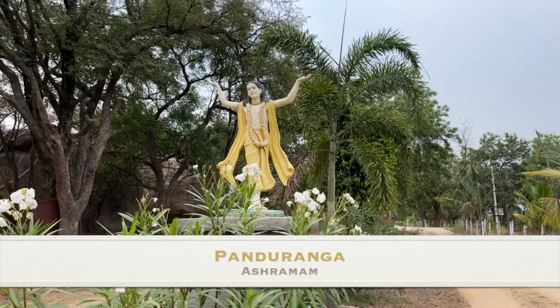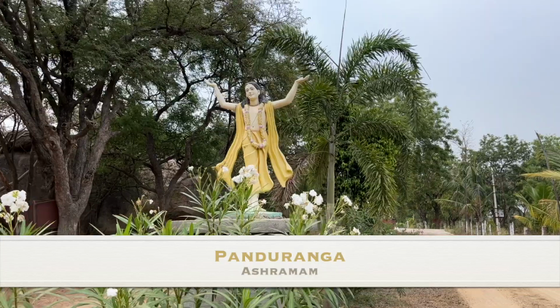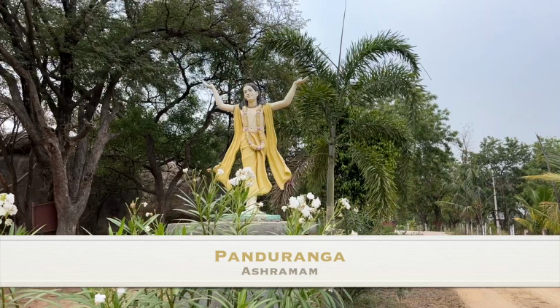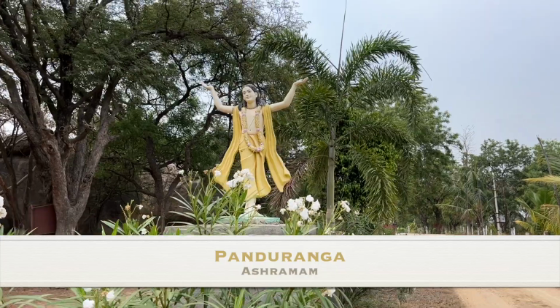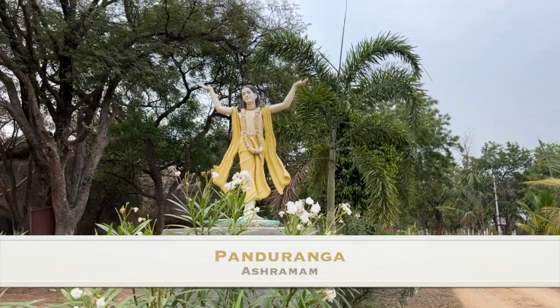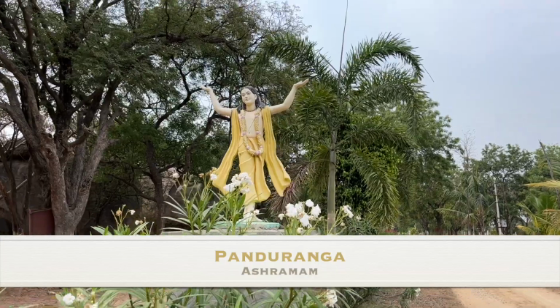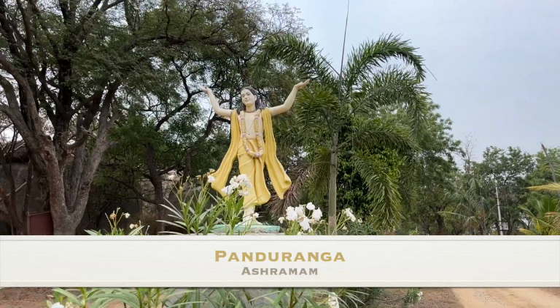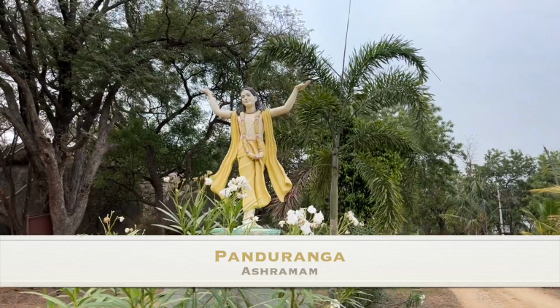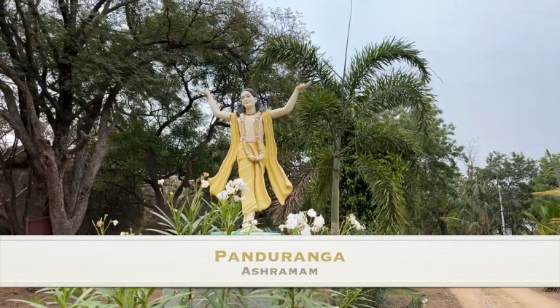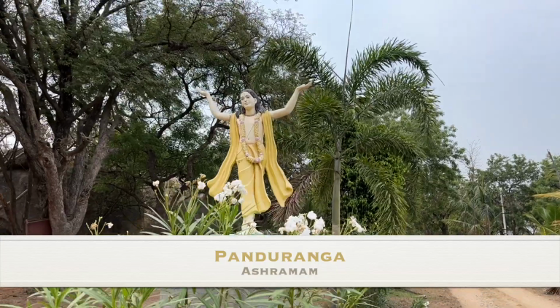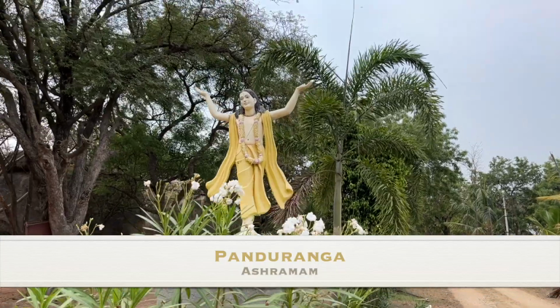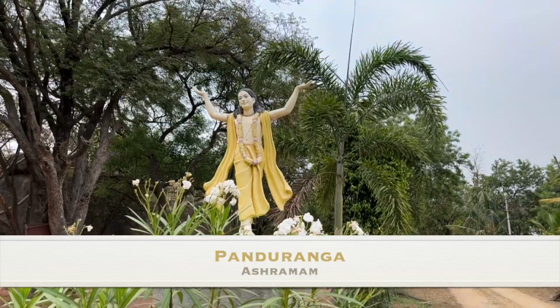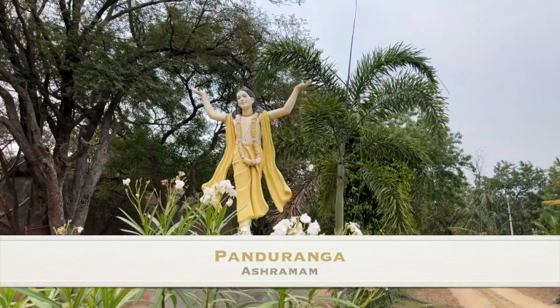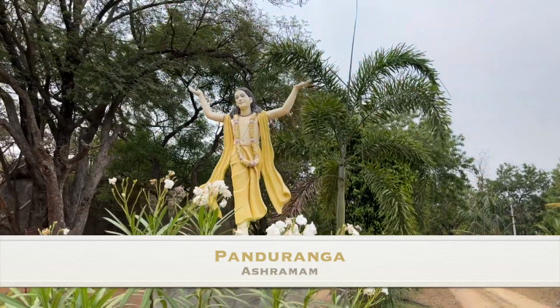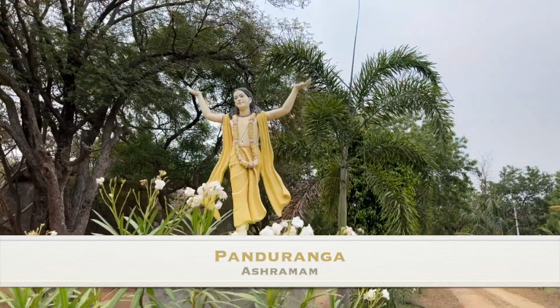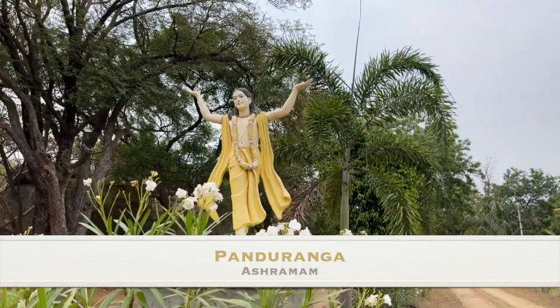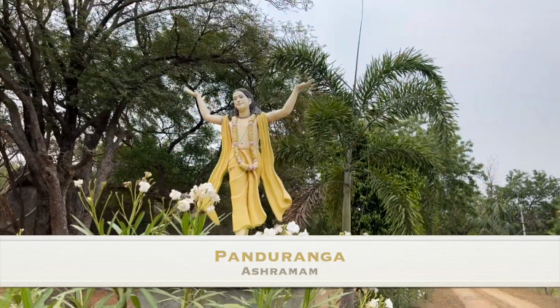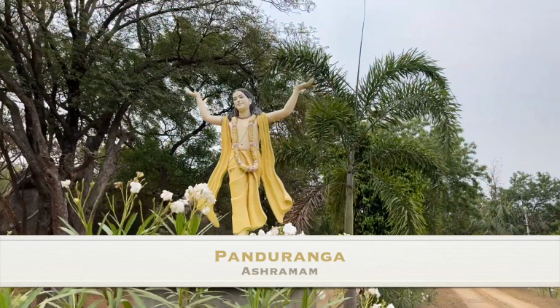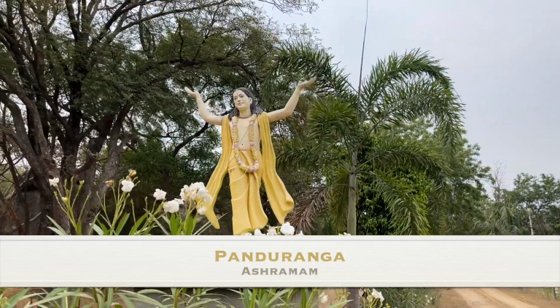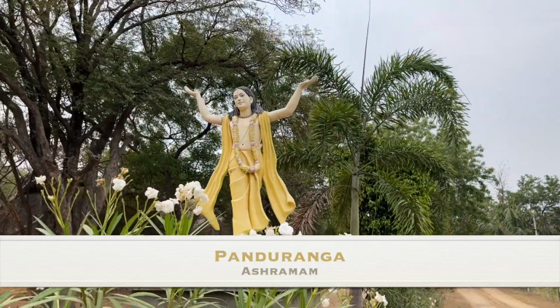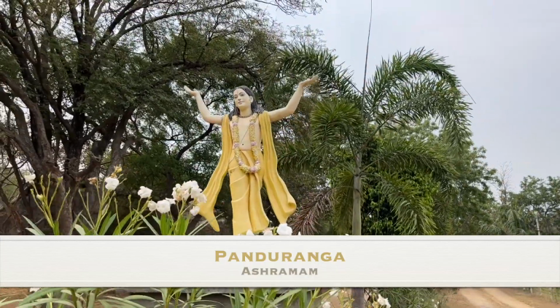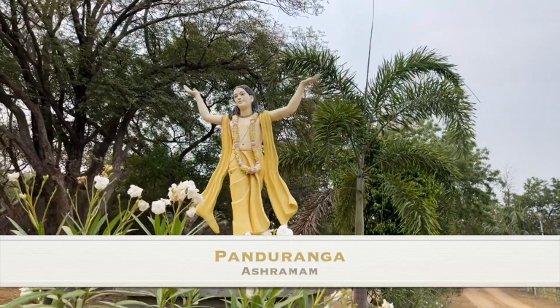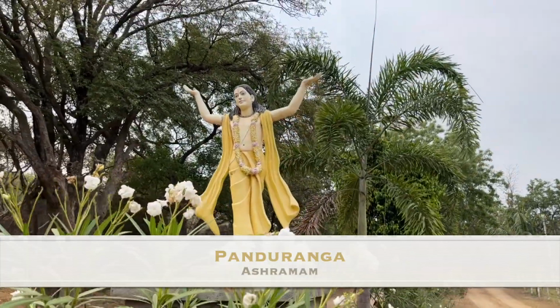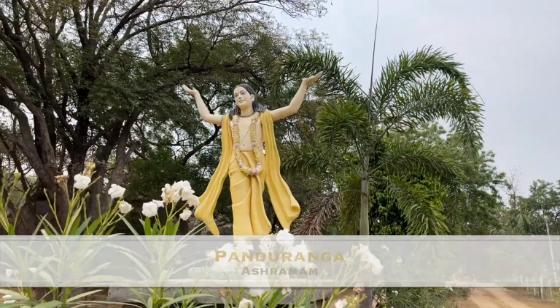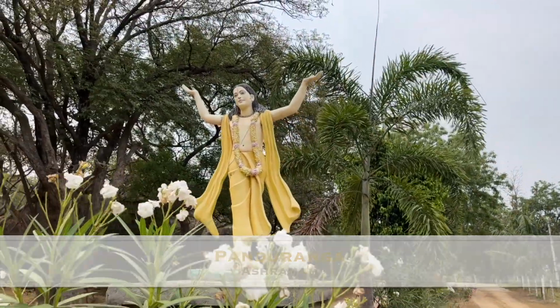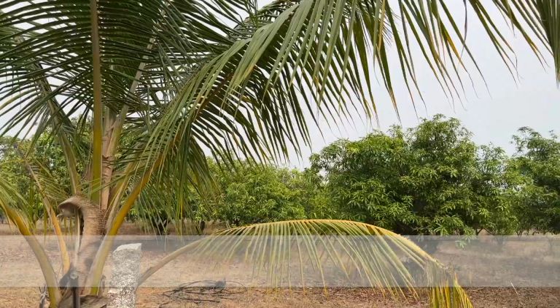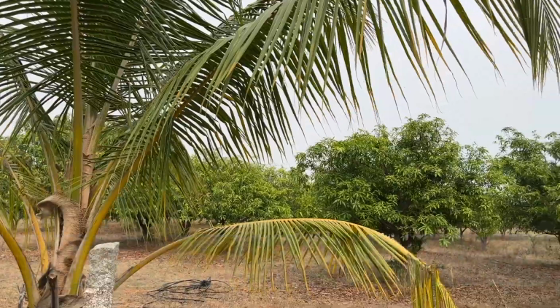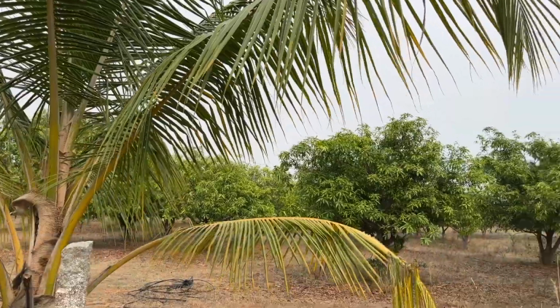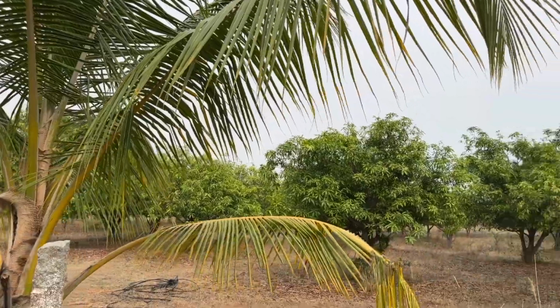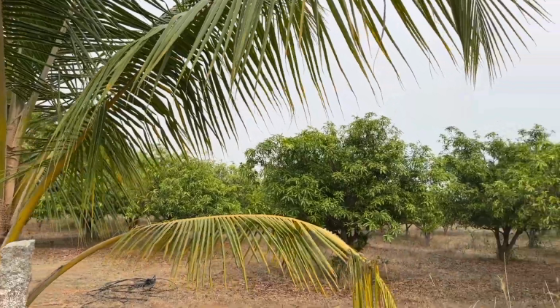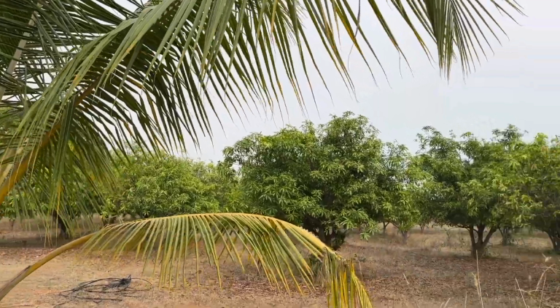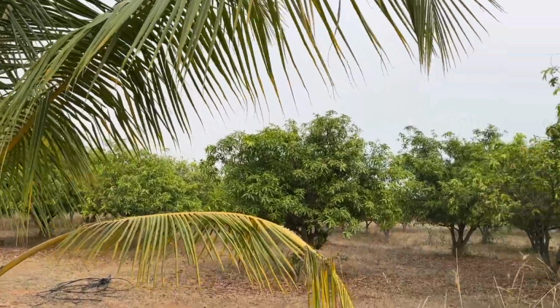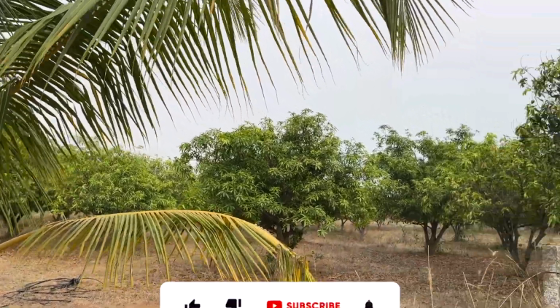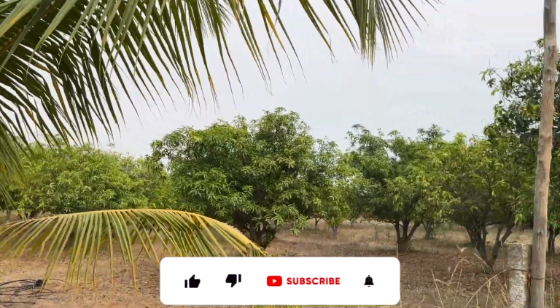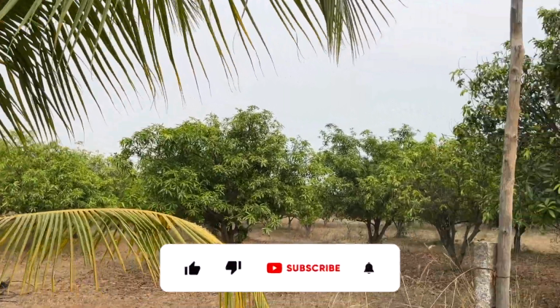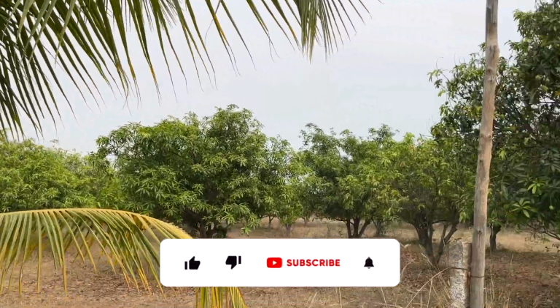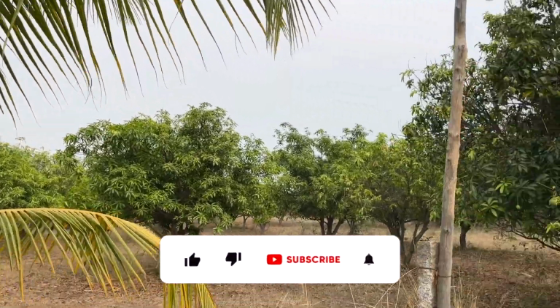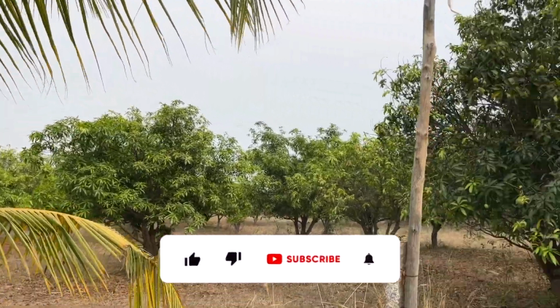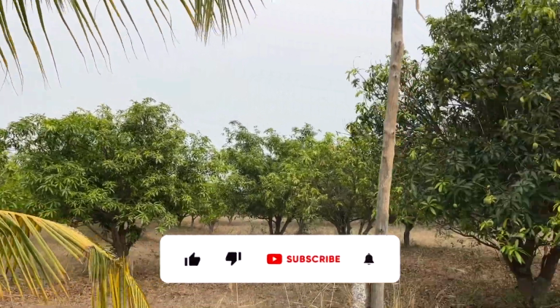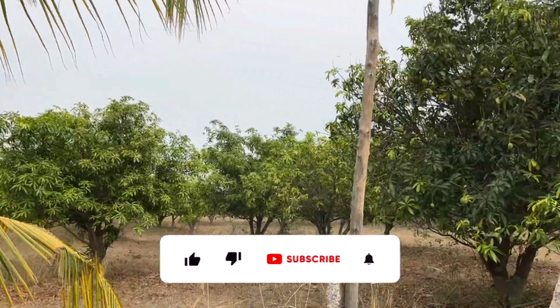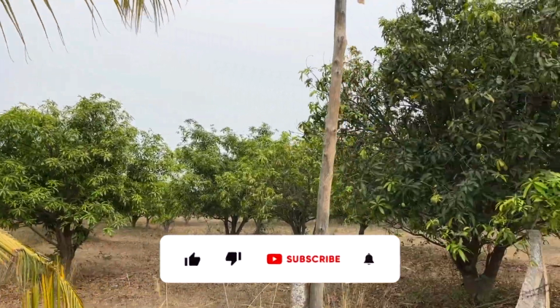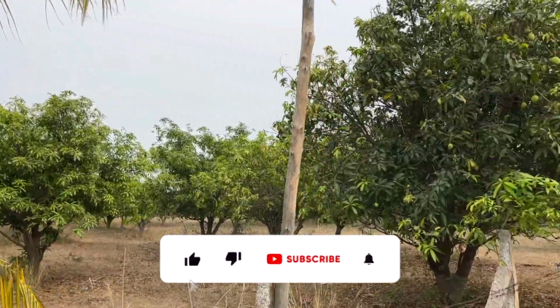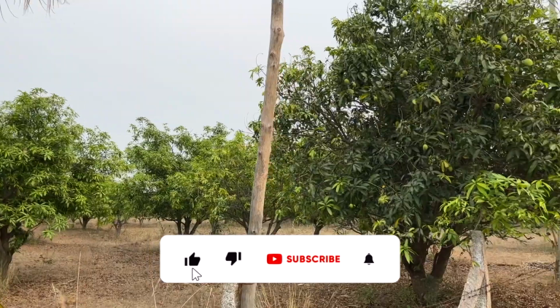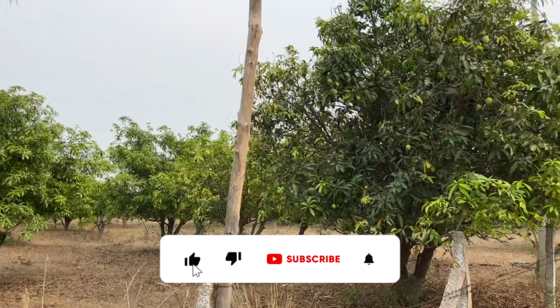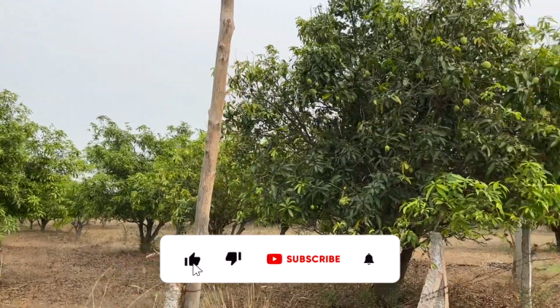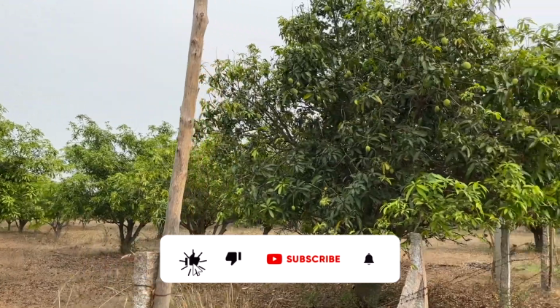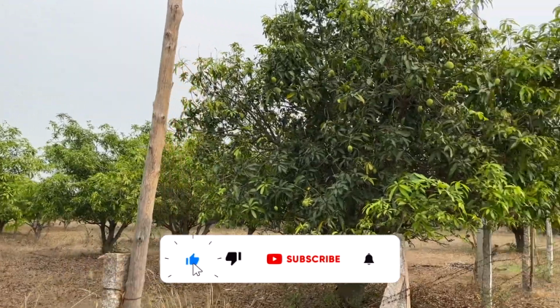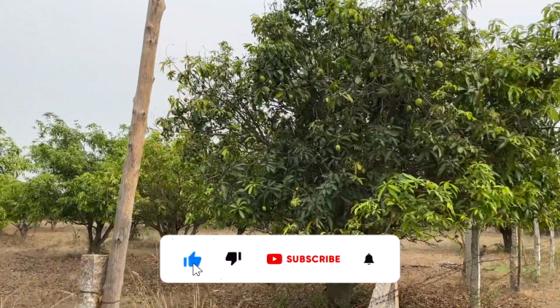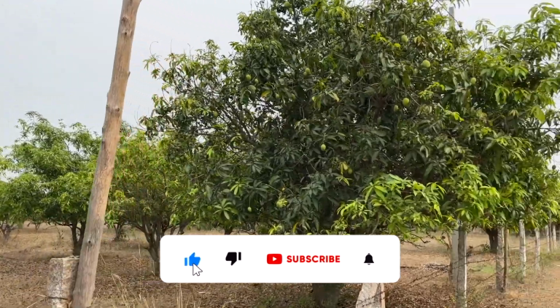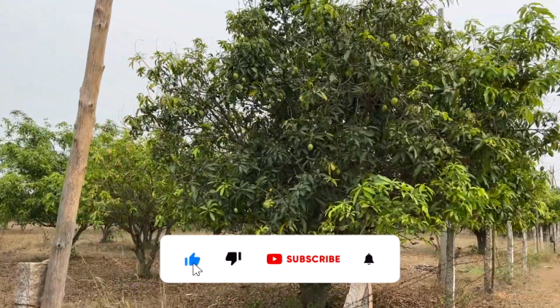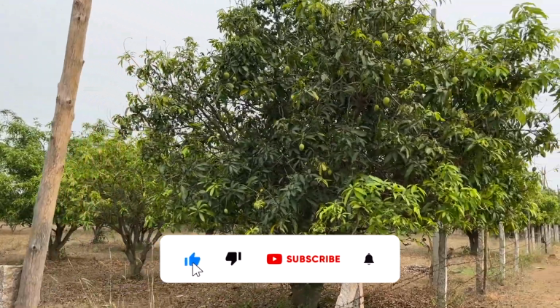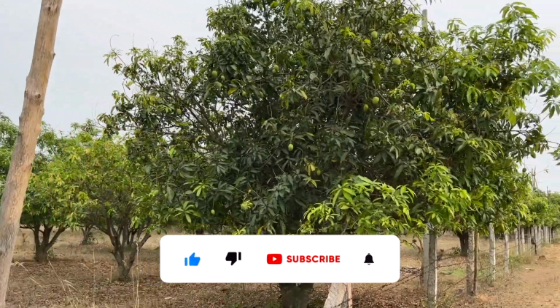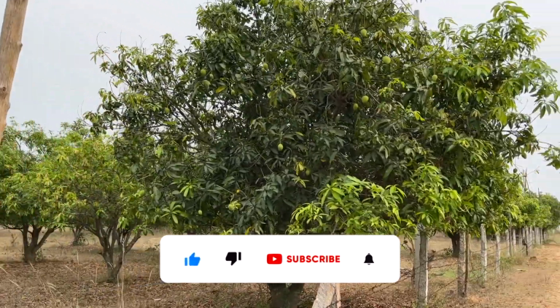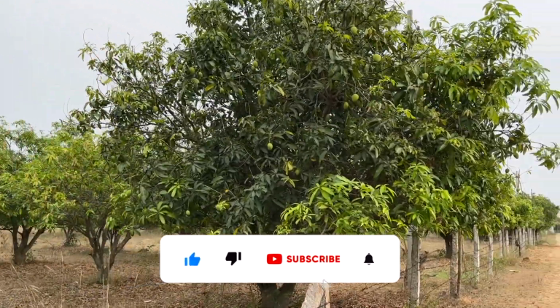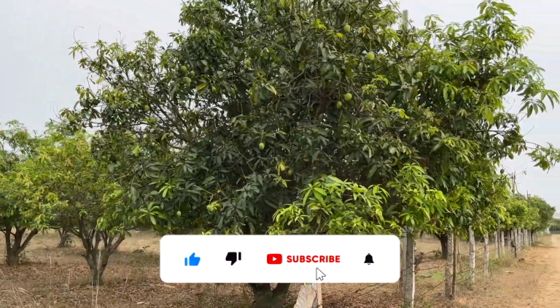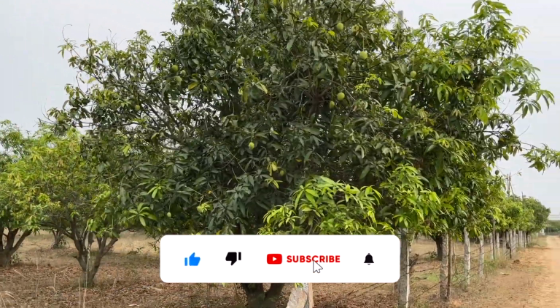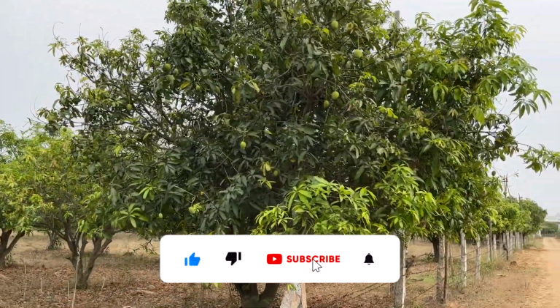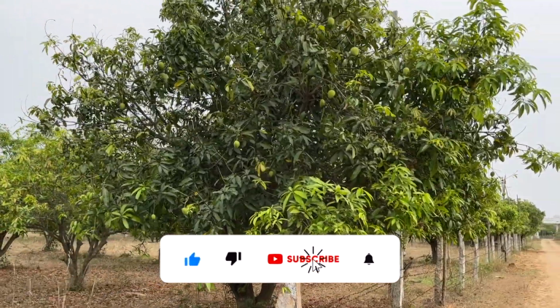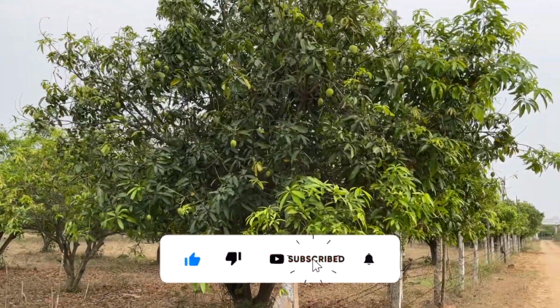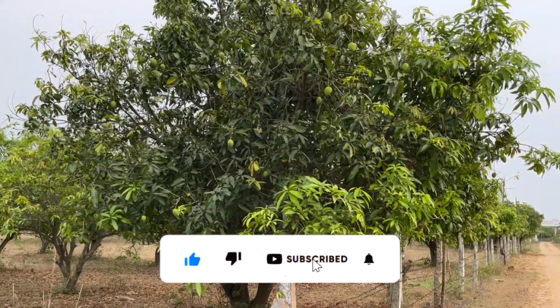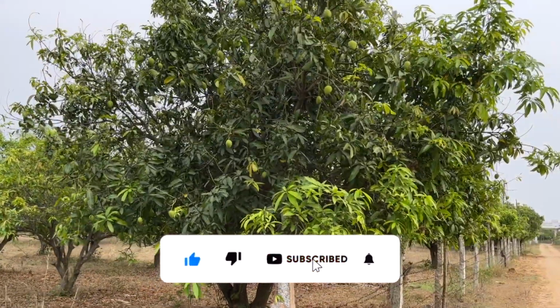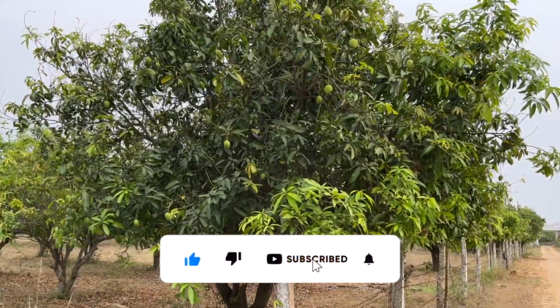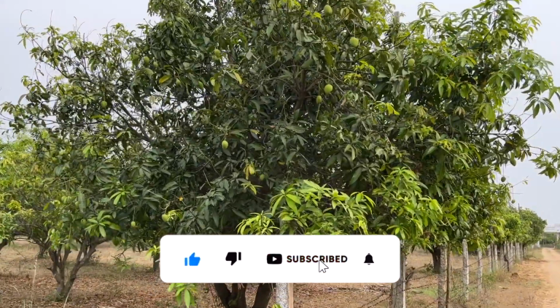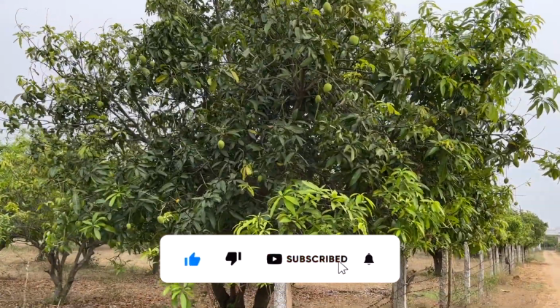On the way, we also found one ashram which had so many coconut trees and mango trees. After enjoying the journey, we then continued to our first destination.